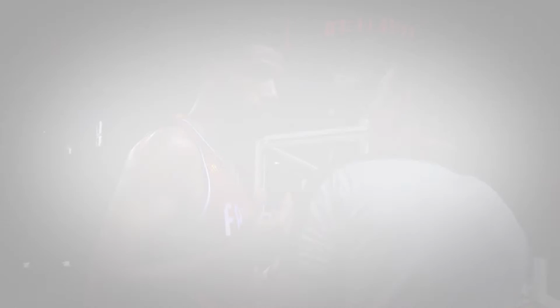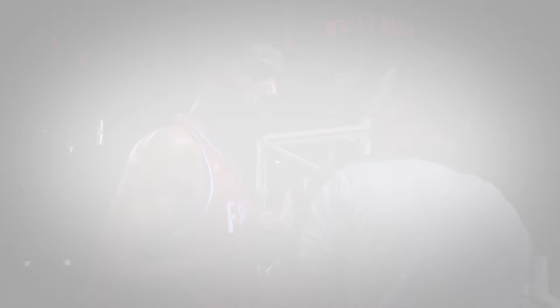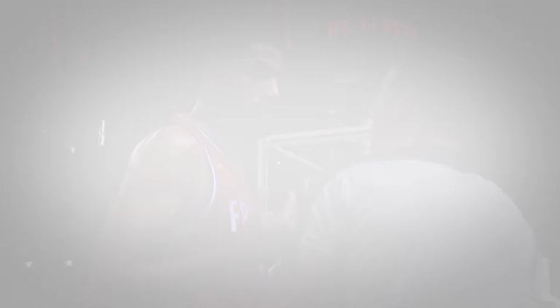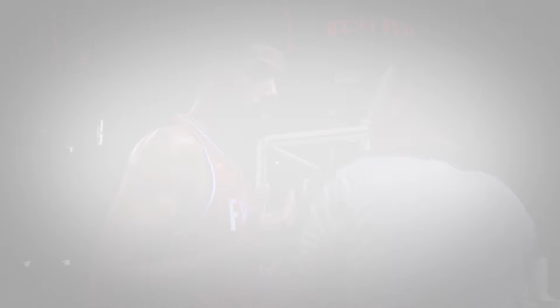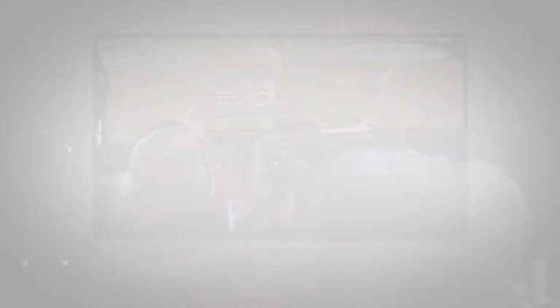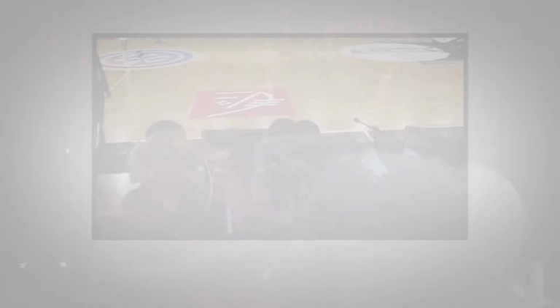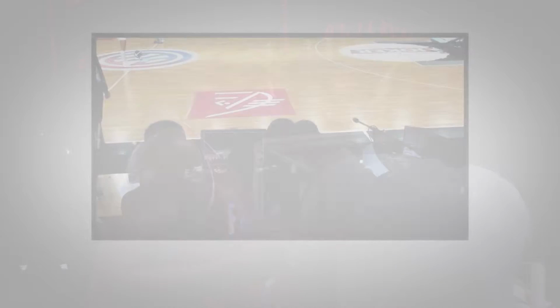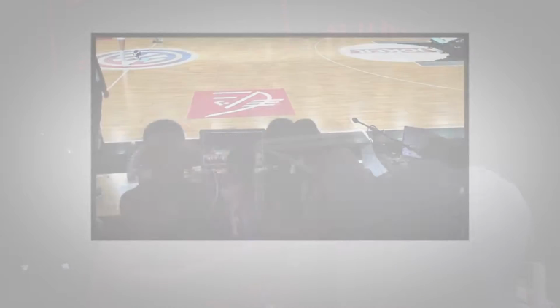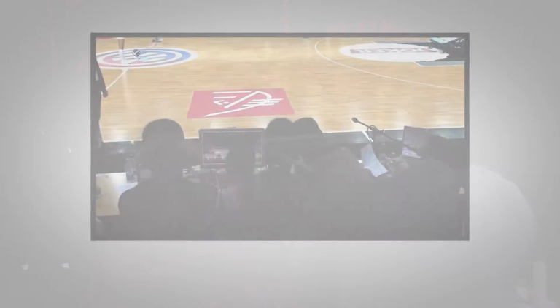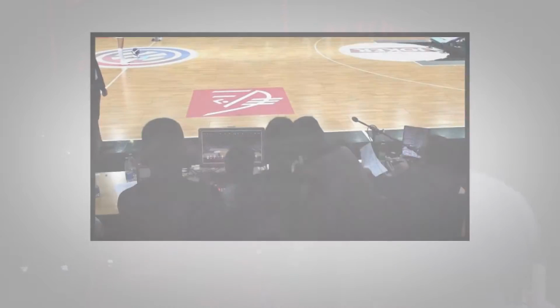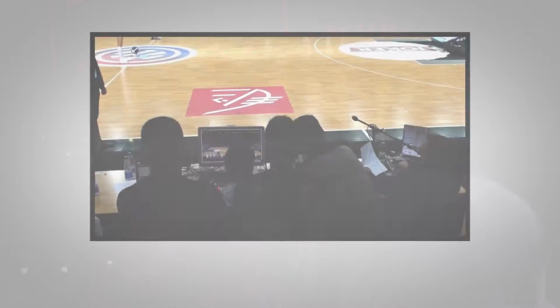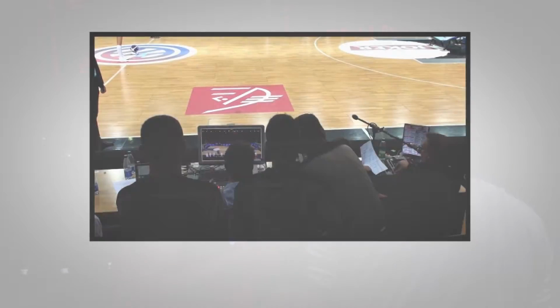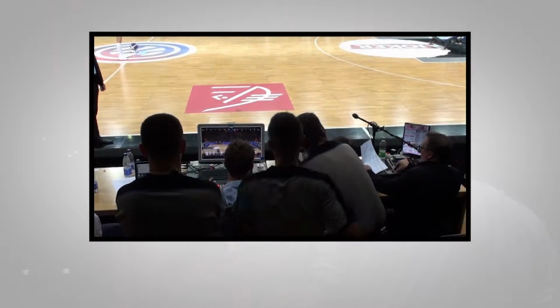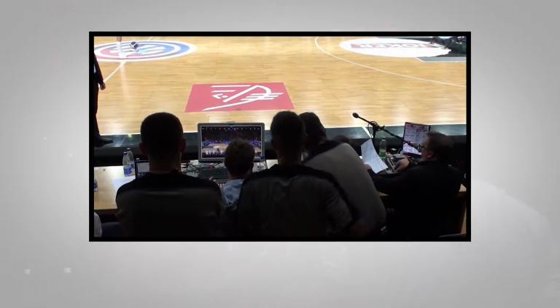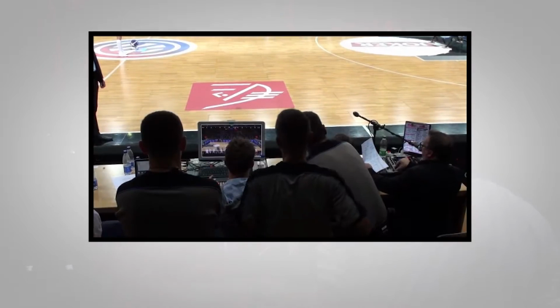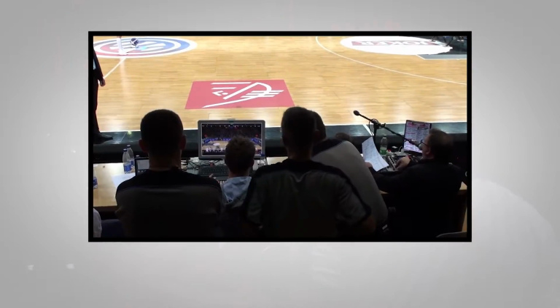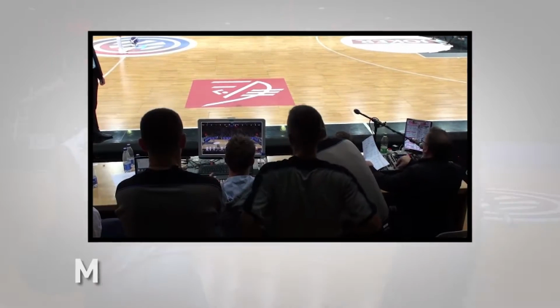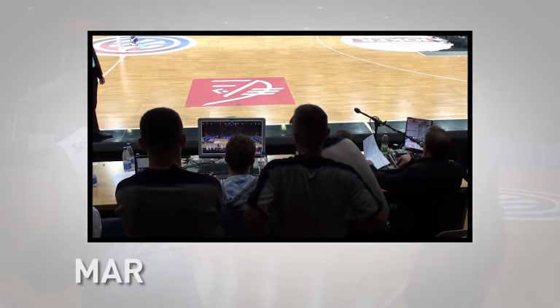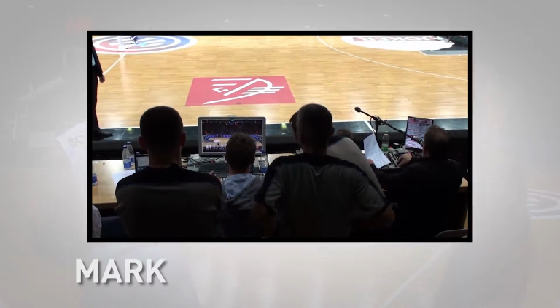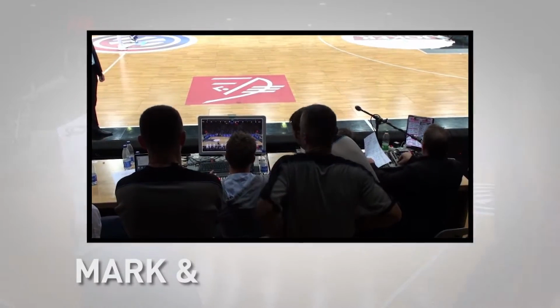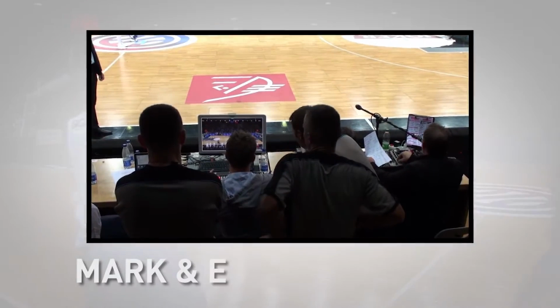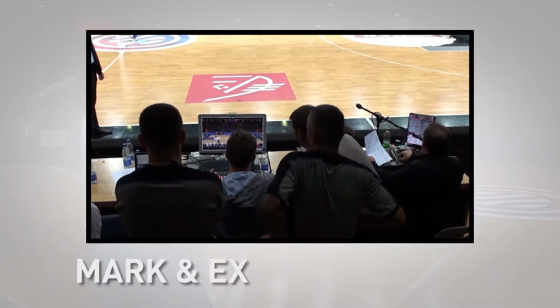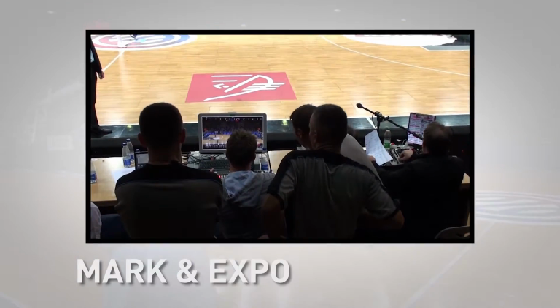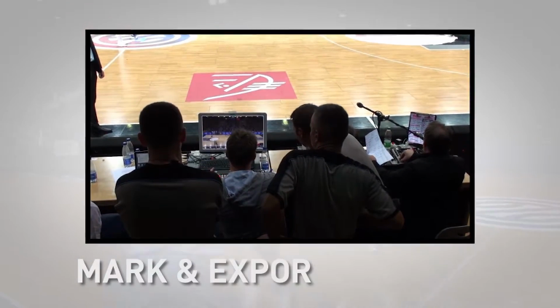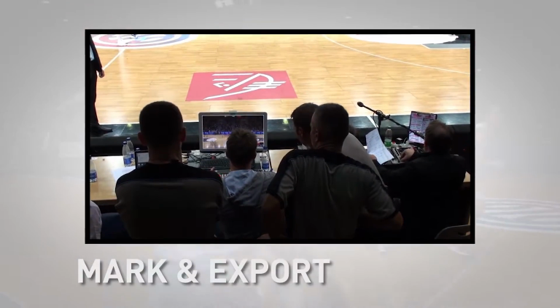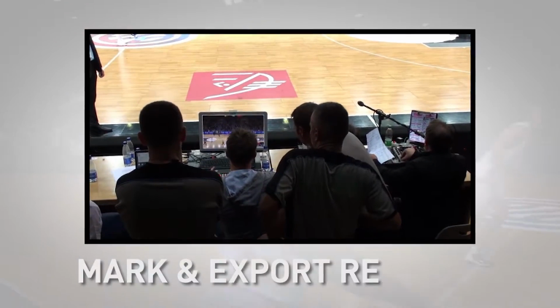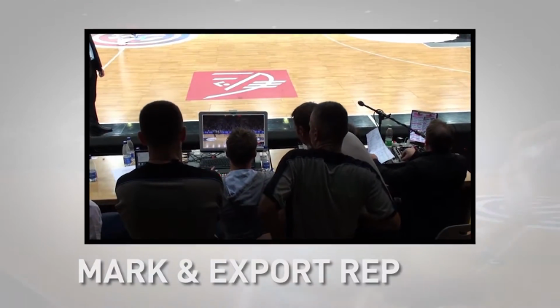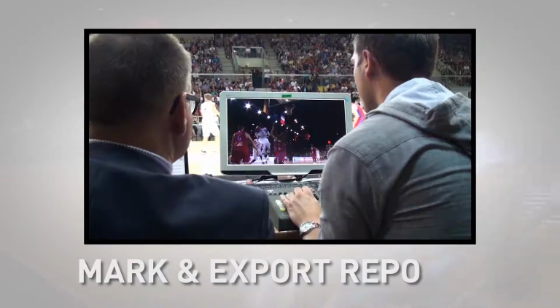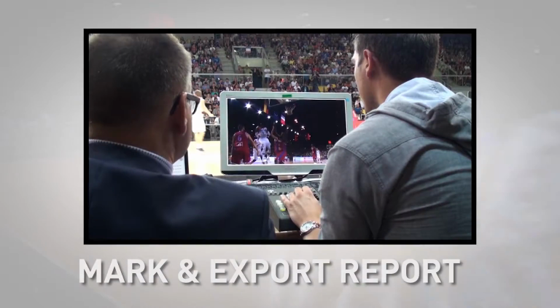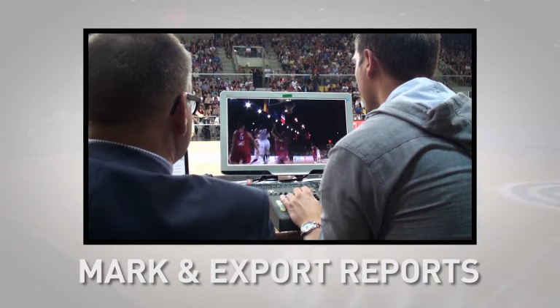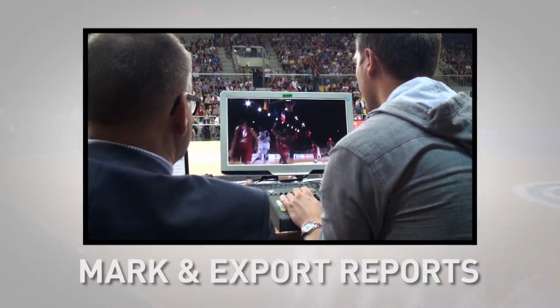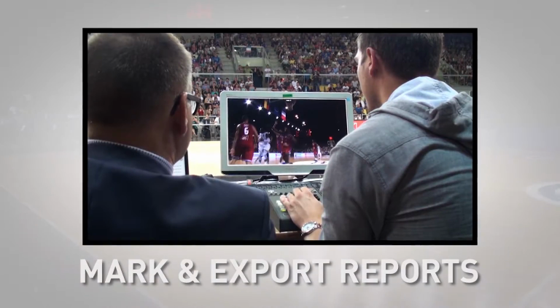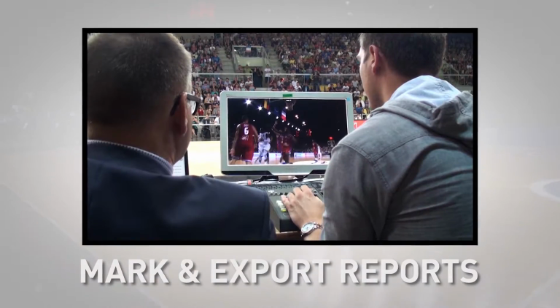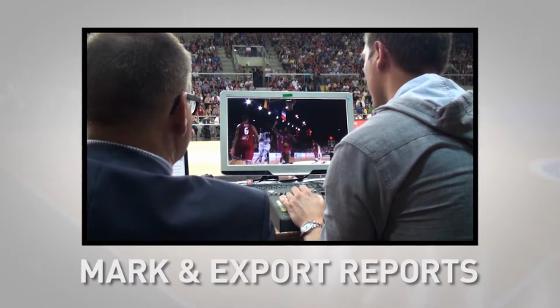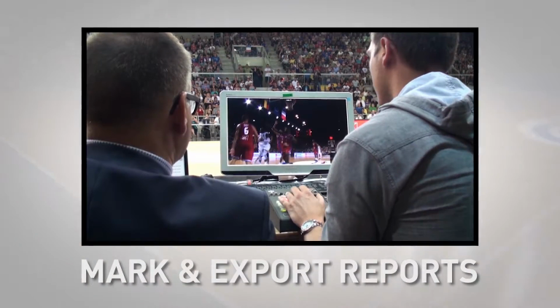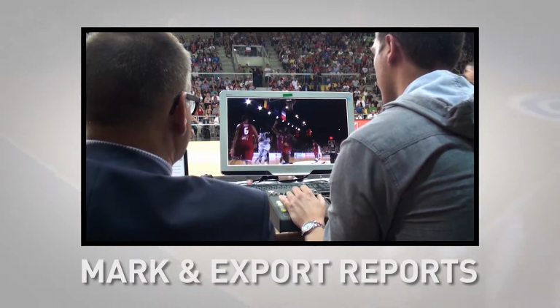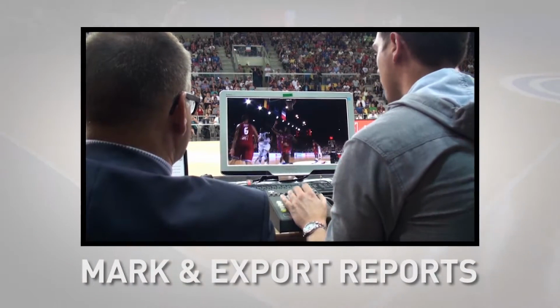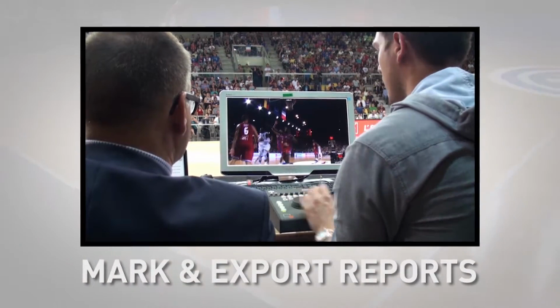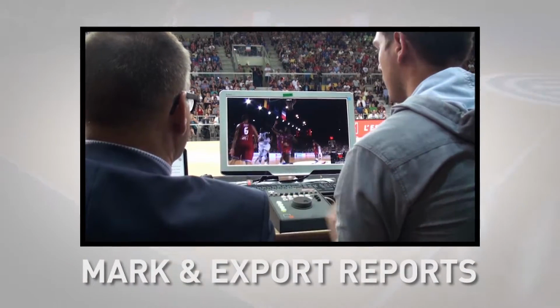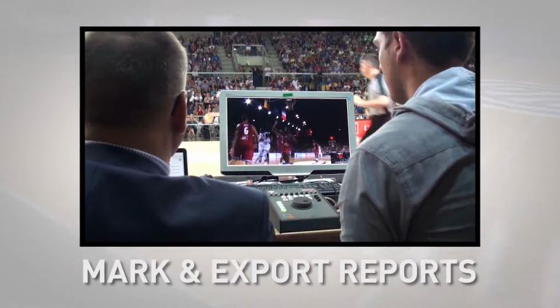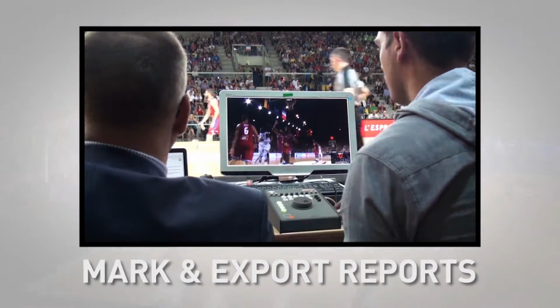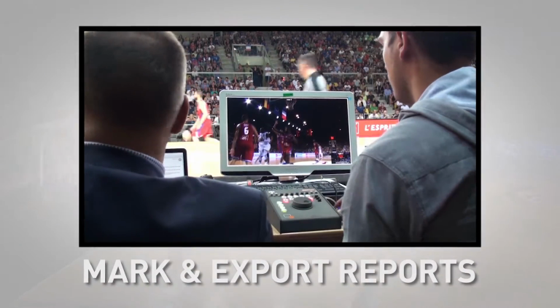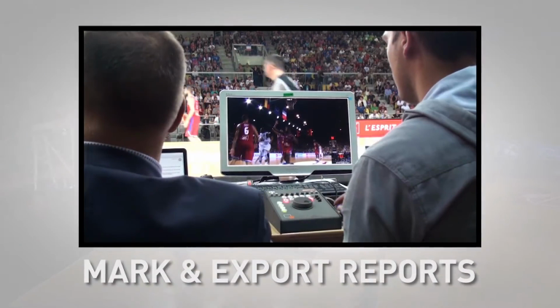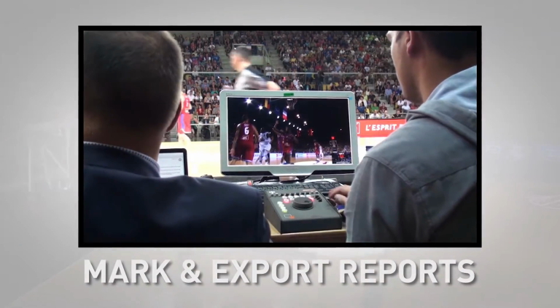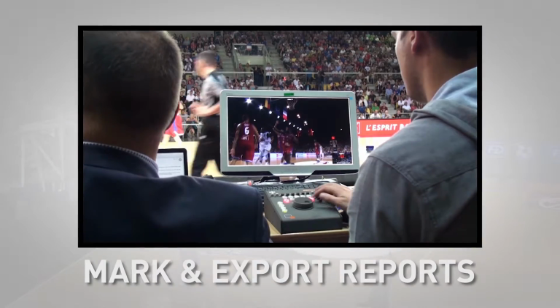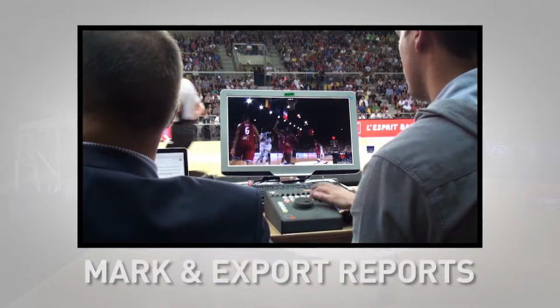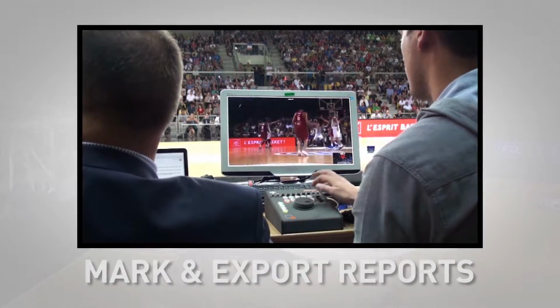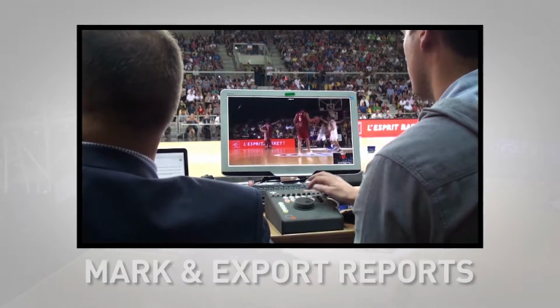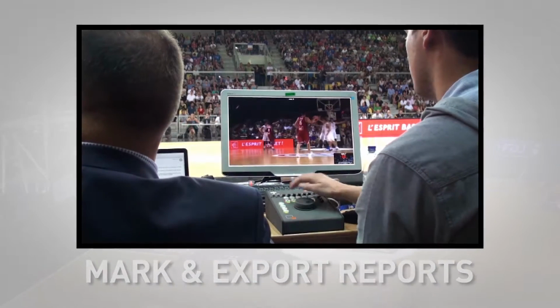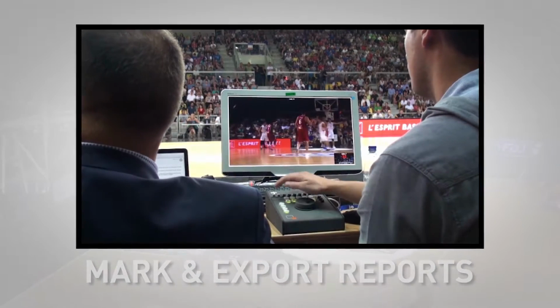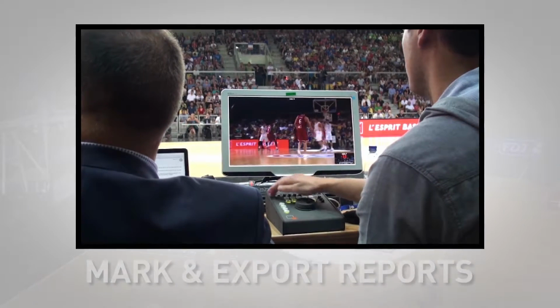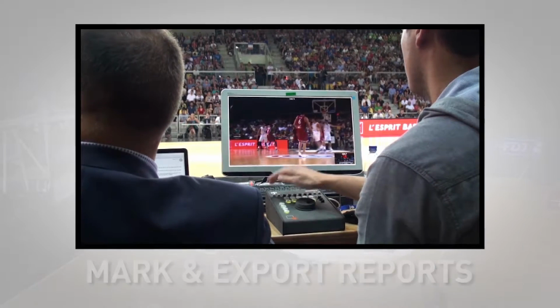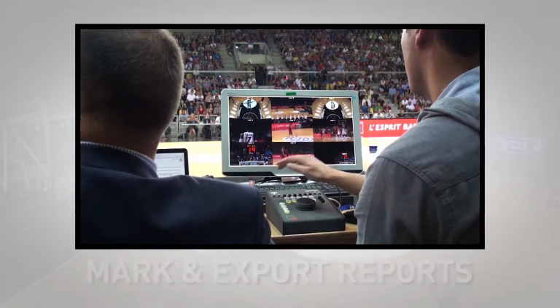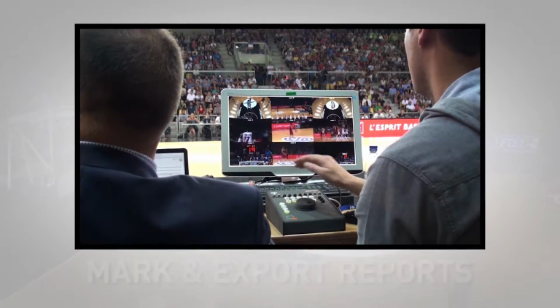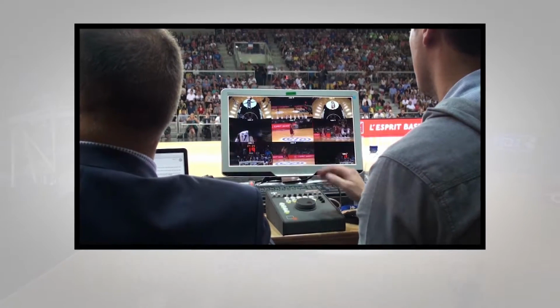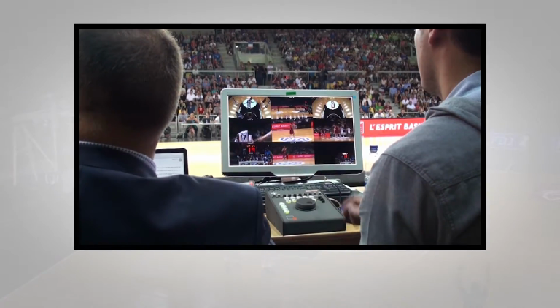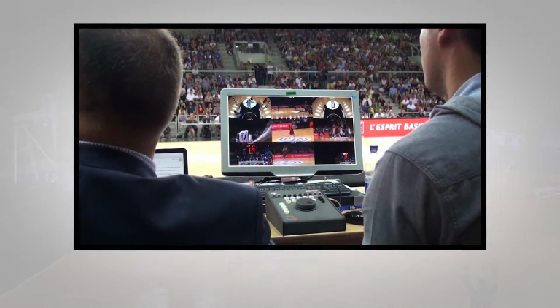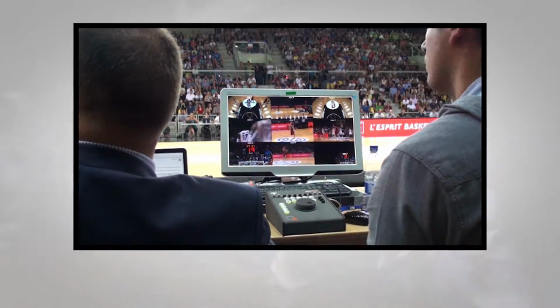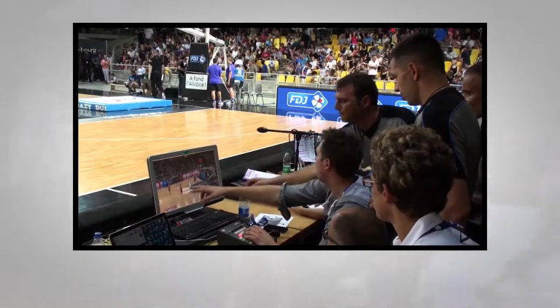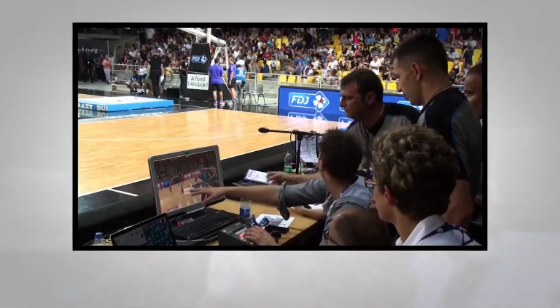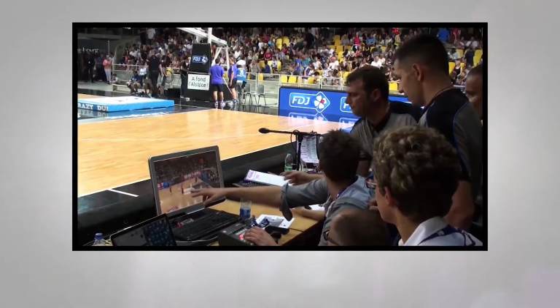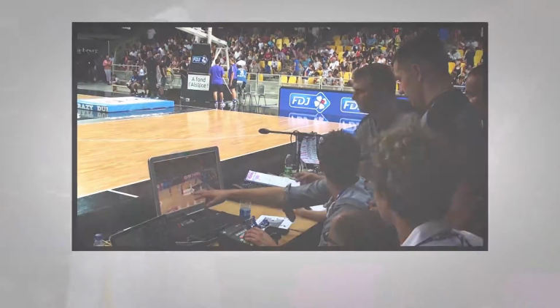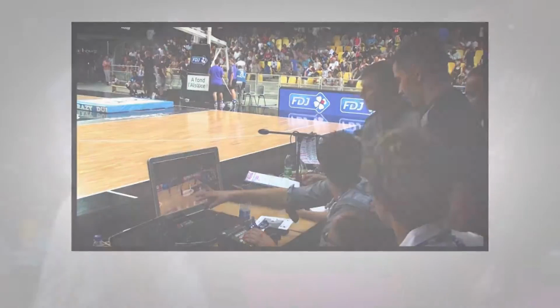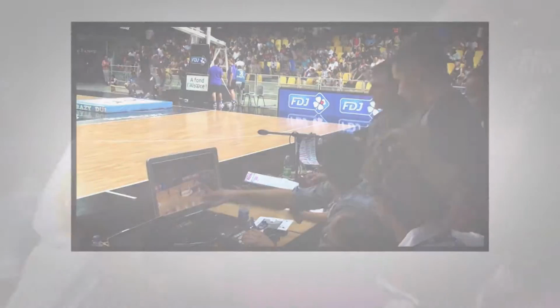Zebra also gives you the option of marking, labeling, and exporting situation reports to speed up post-game analysis.